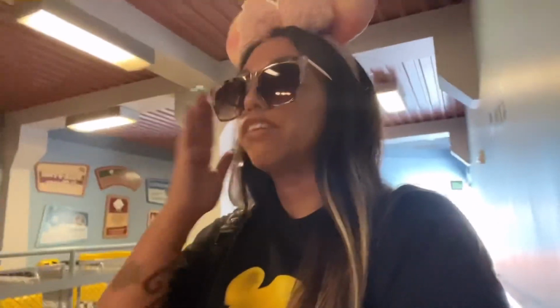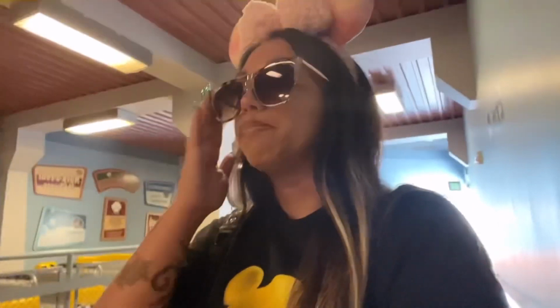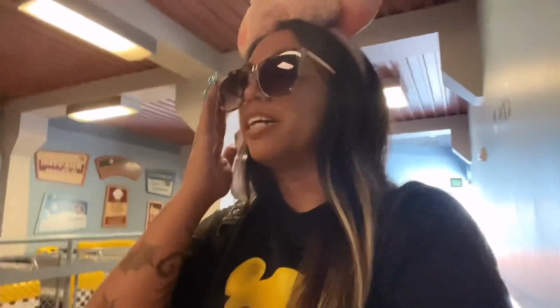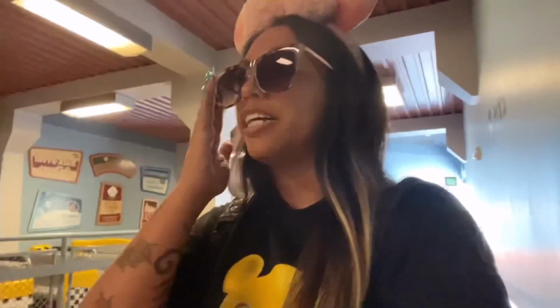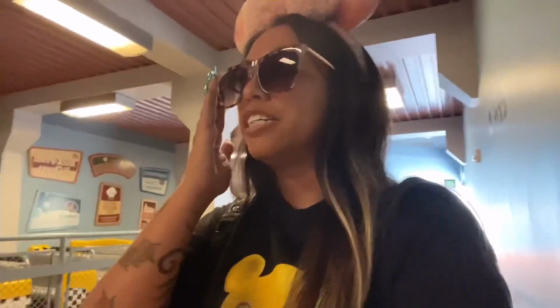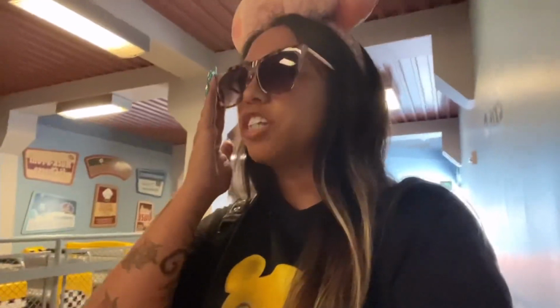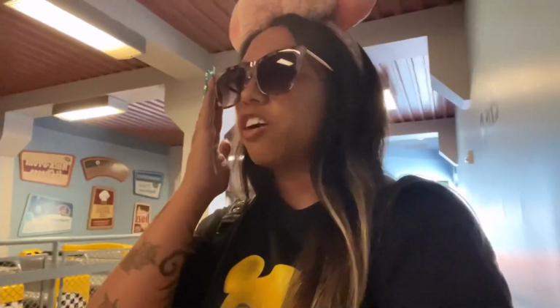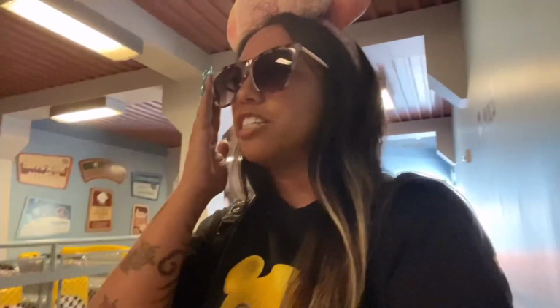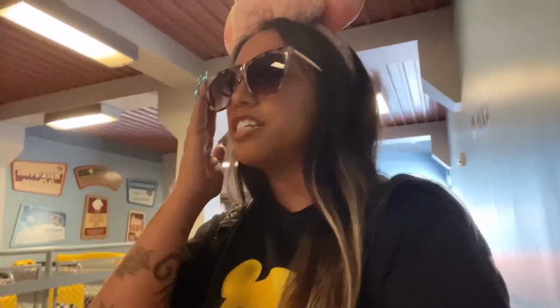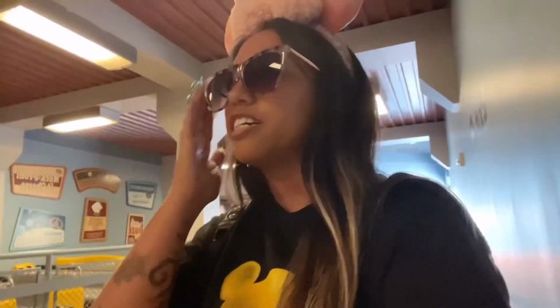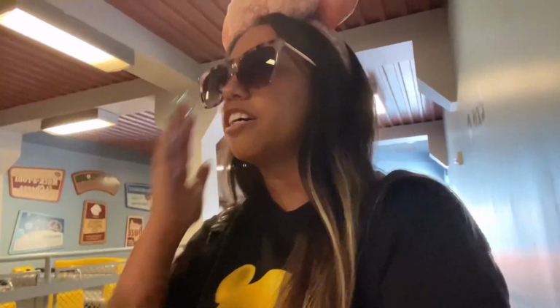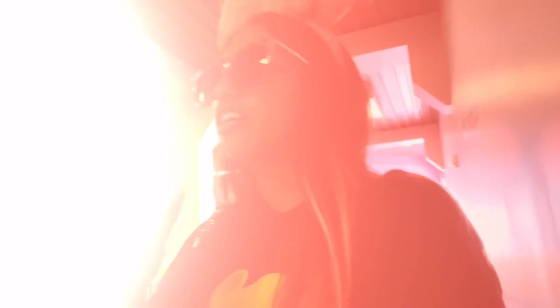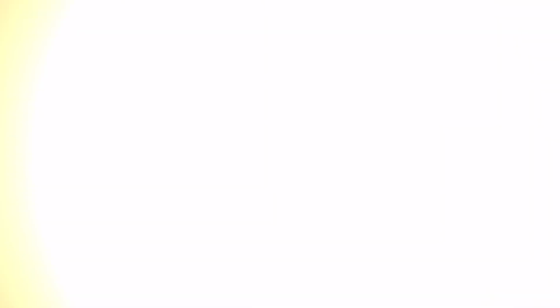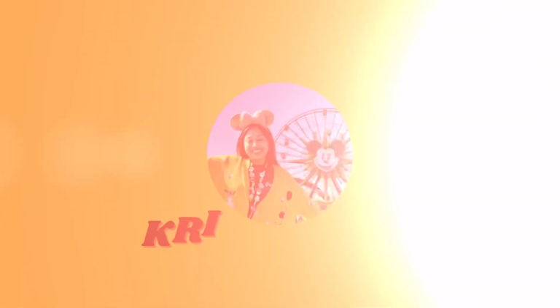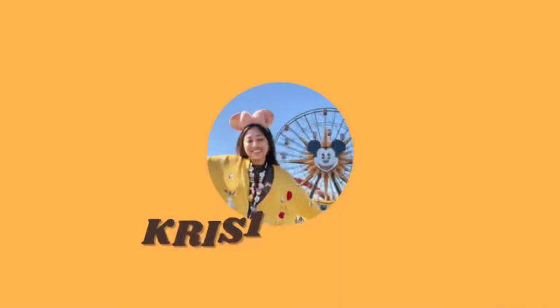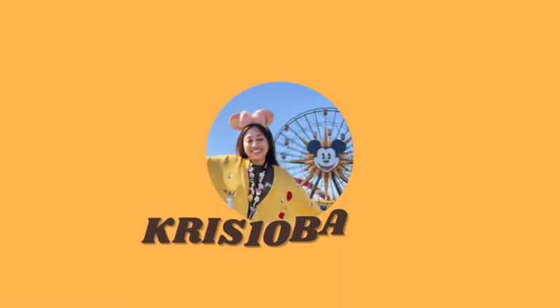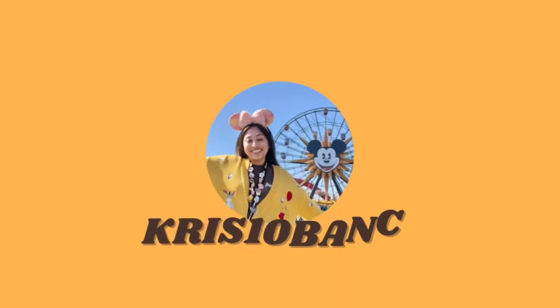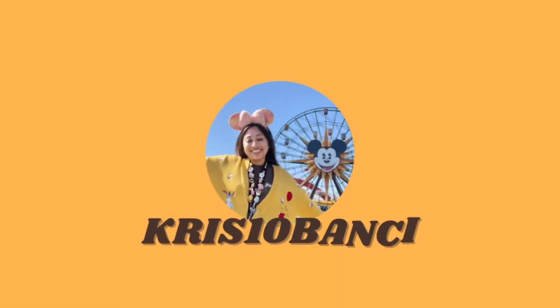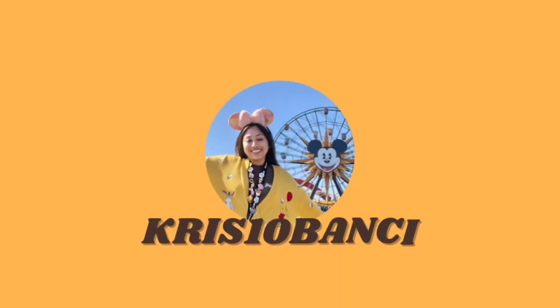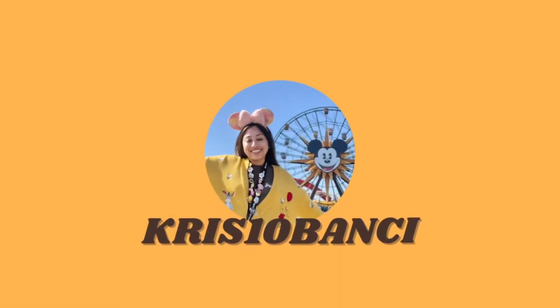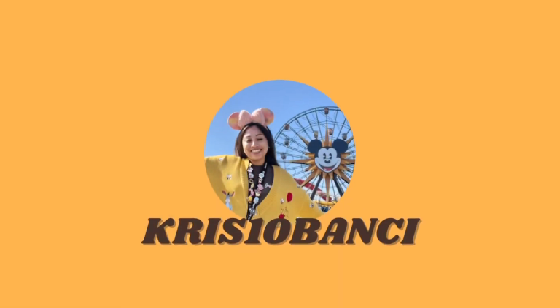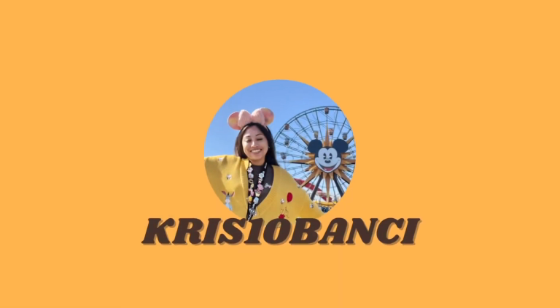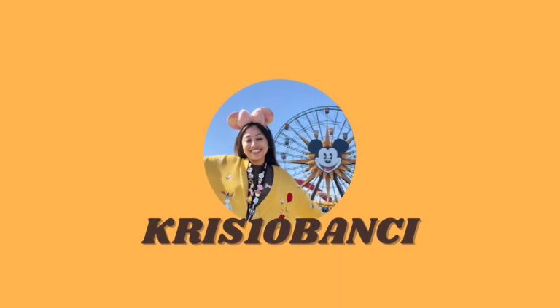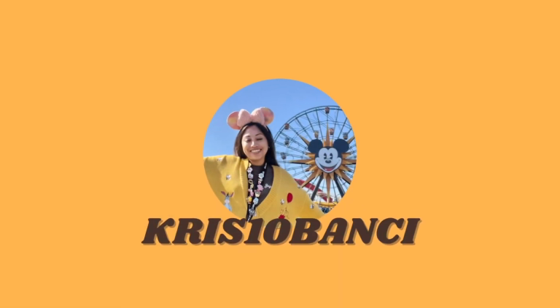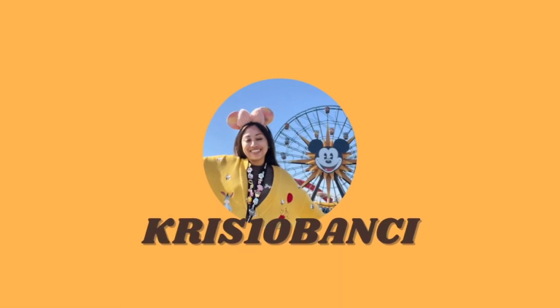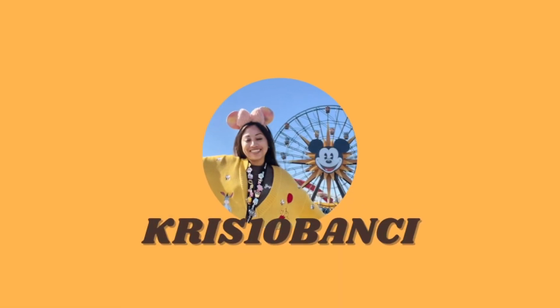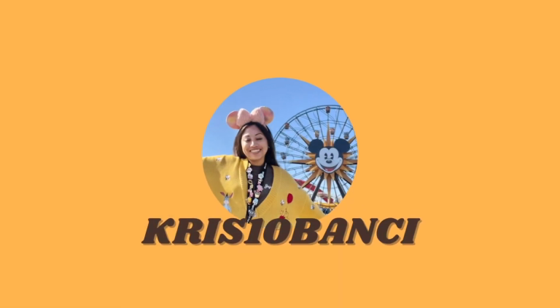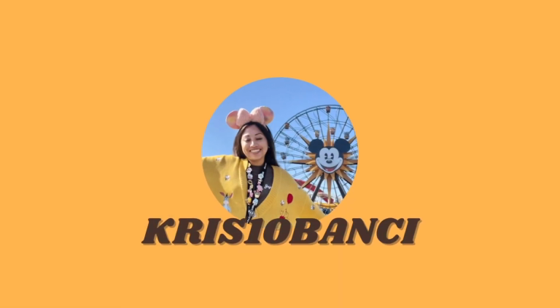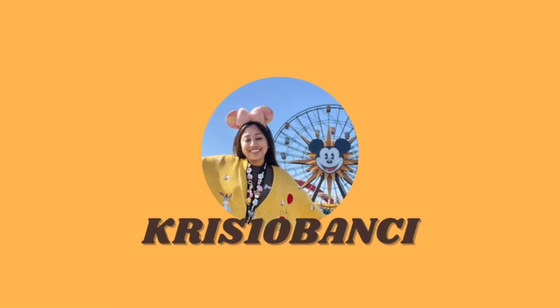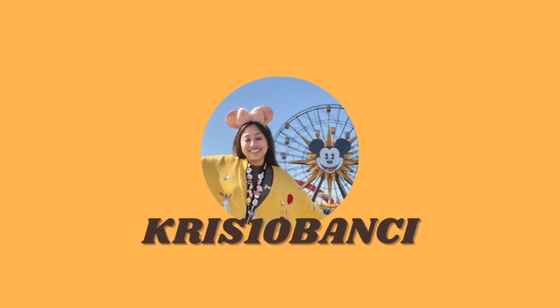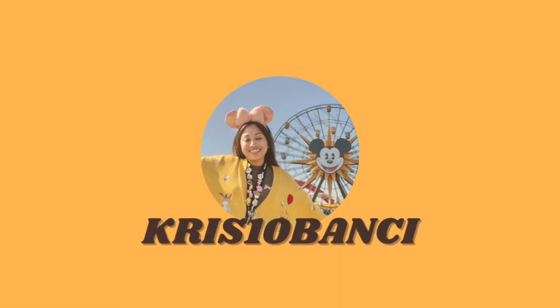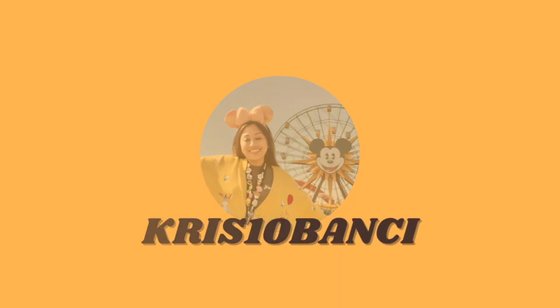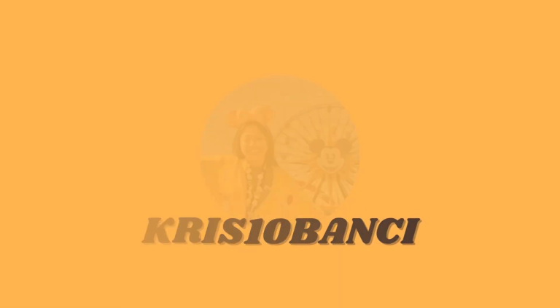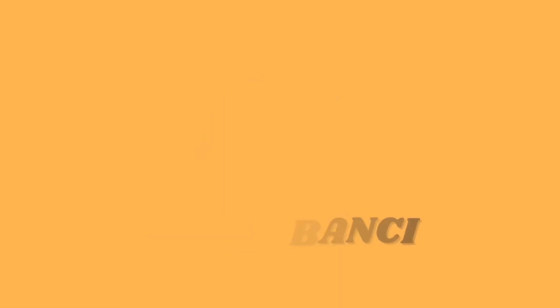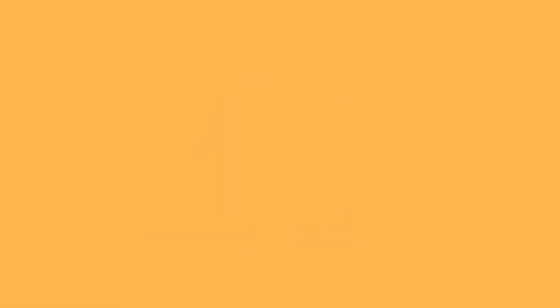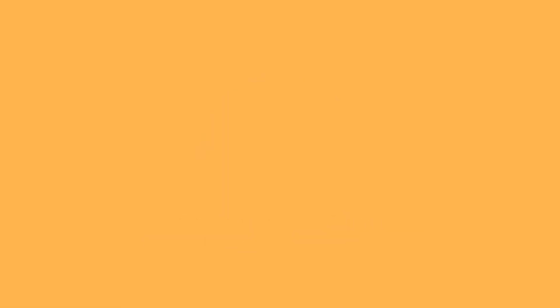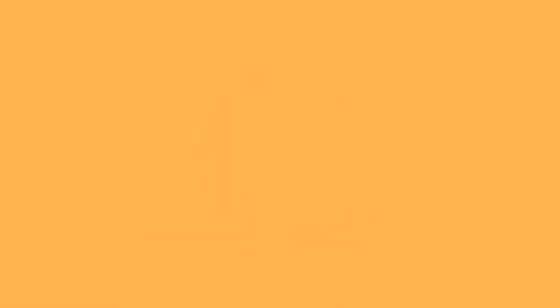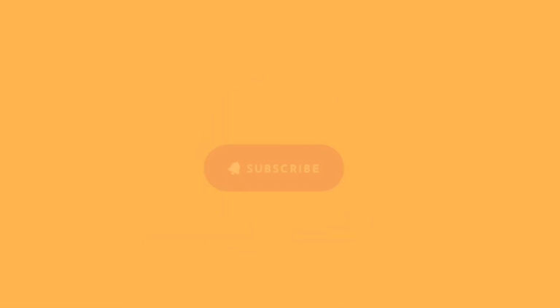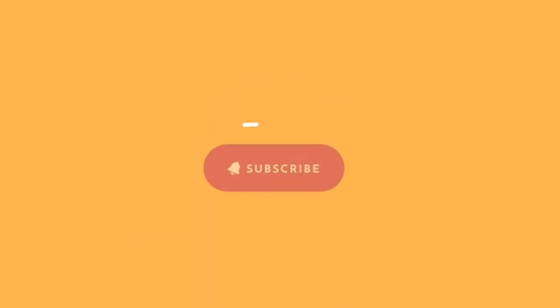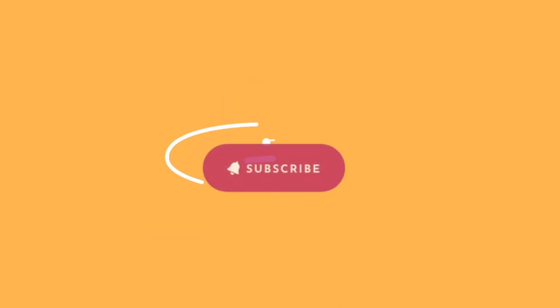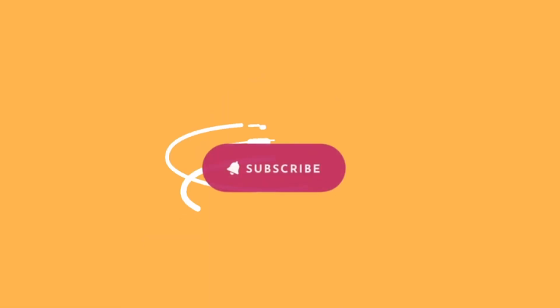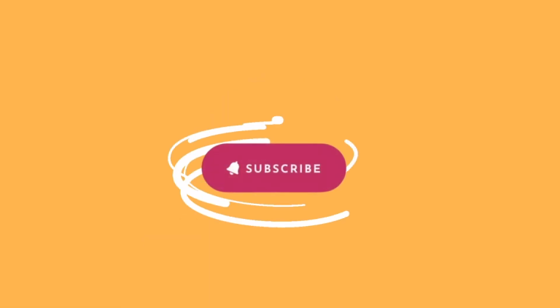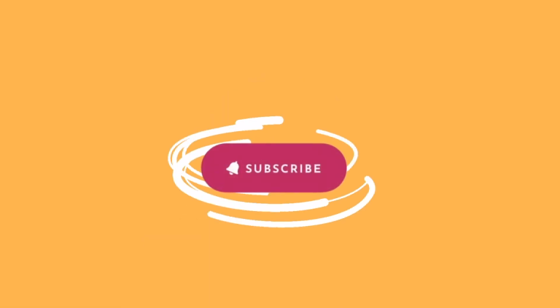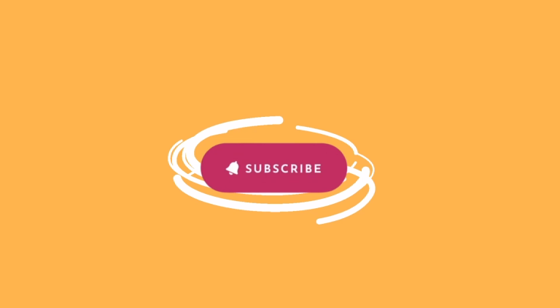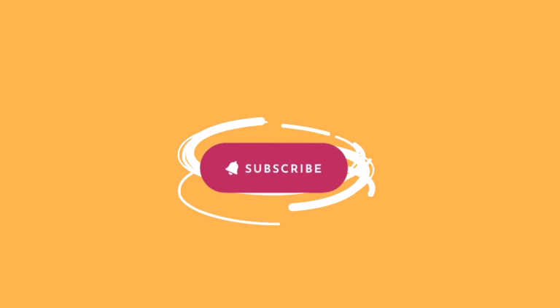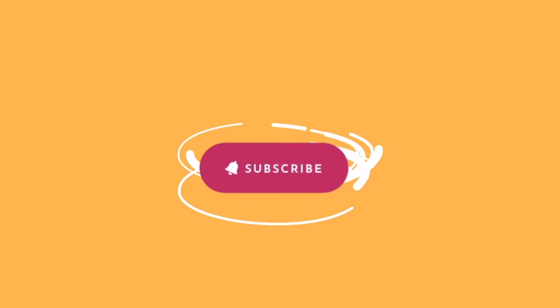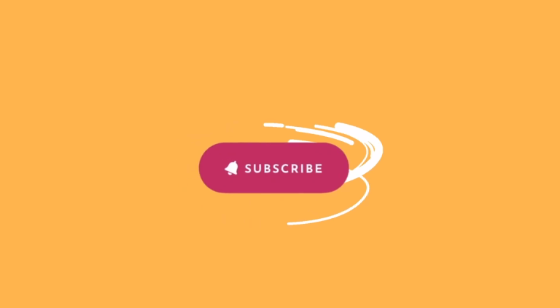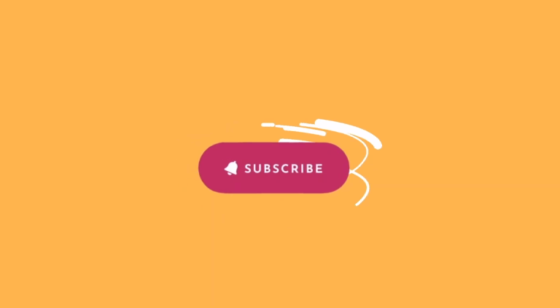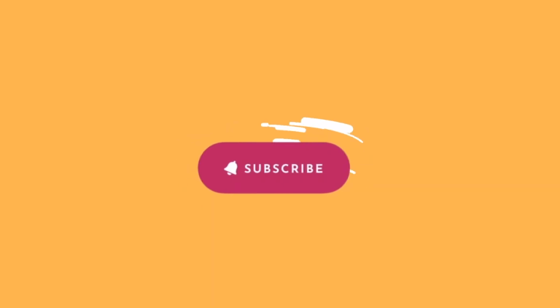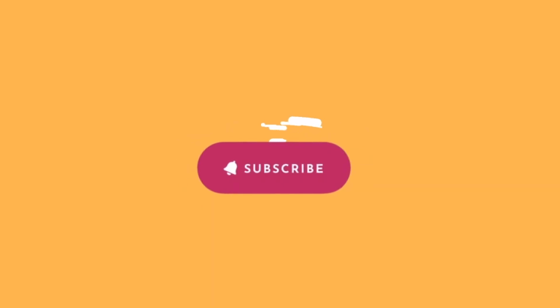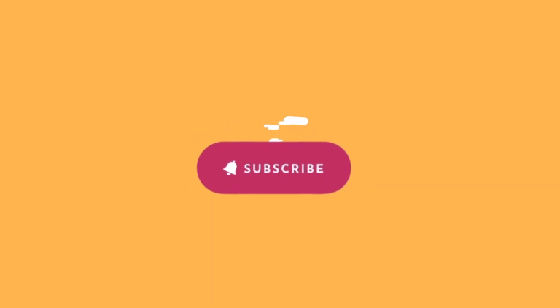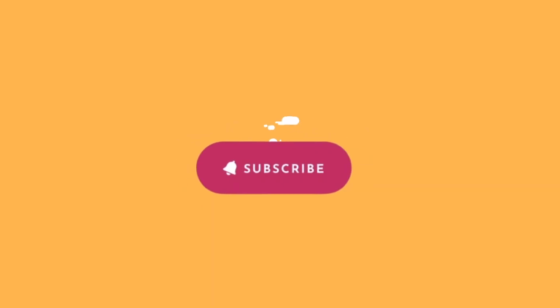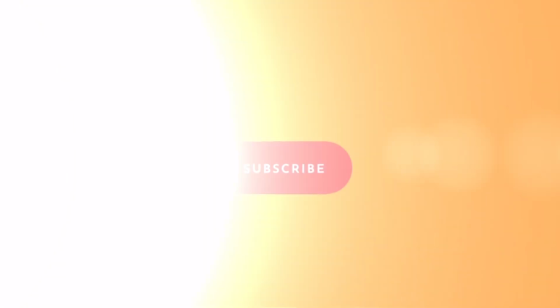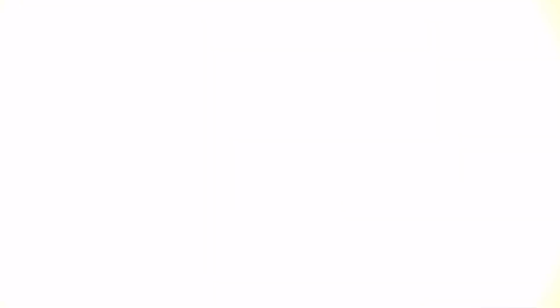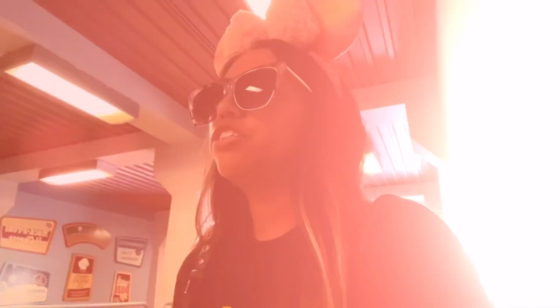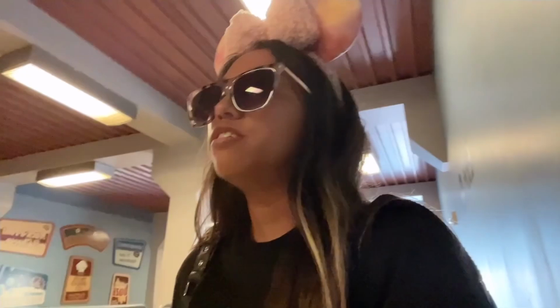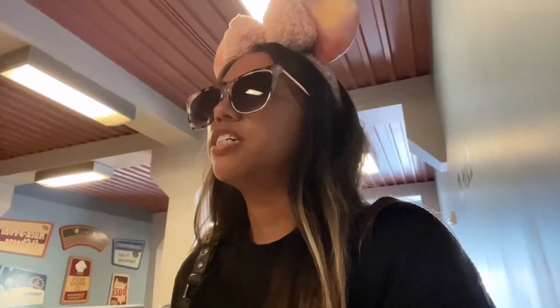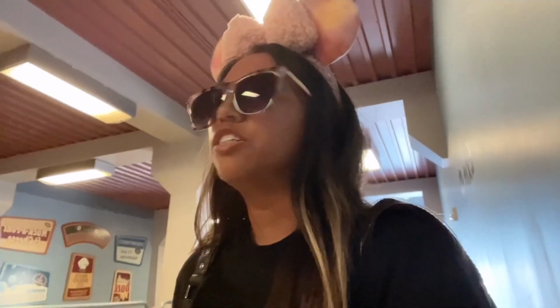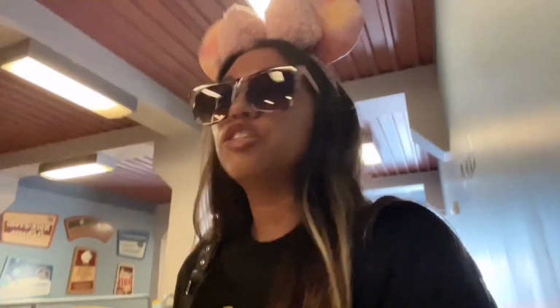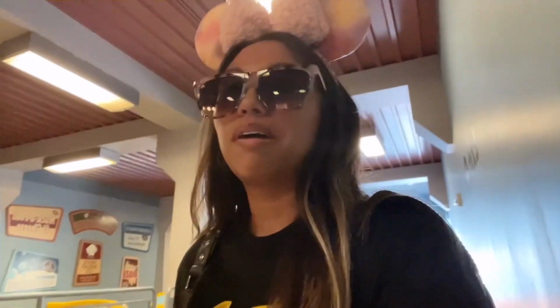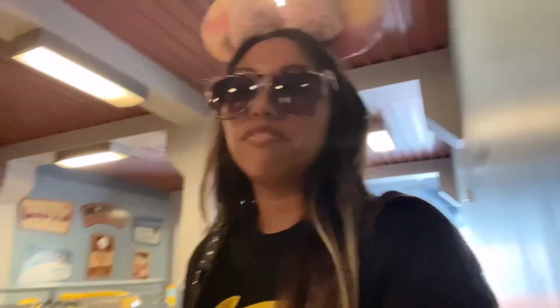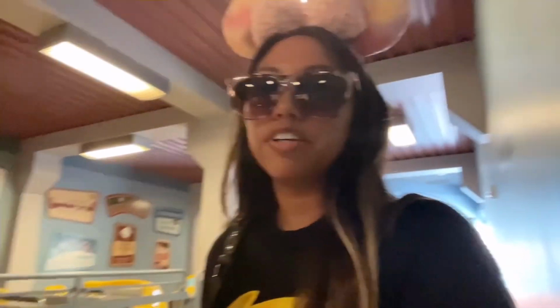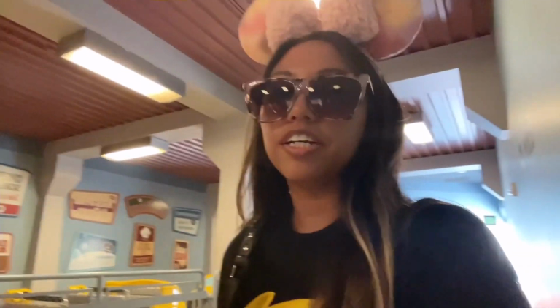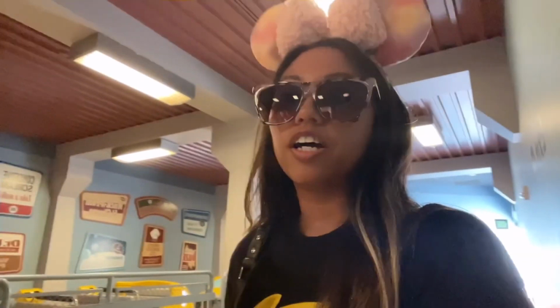What's happening, everybody? It's Chris here. Thanks for tuning into my video.